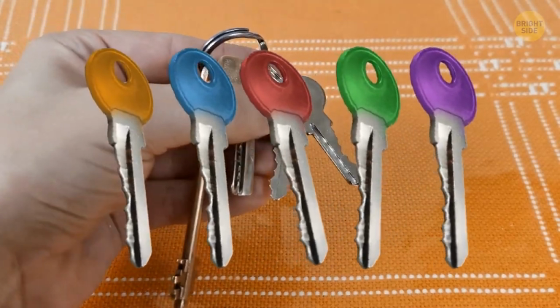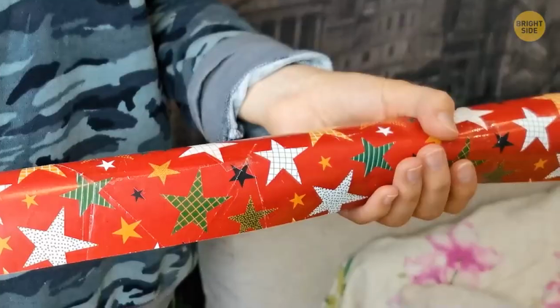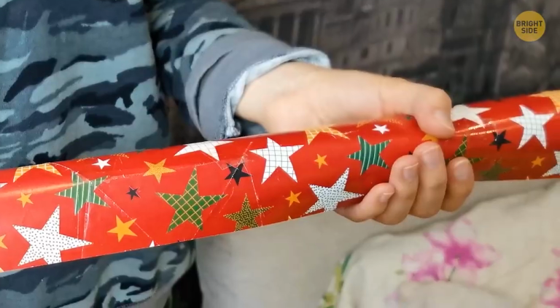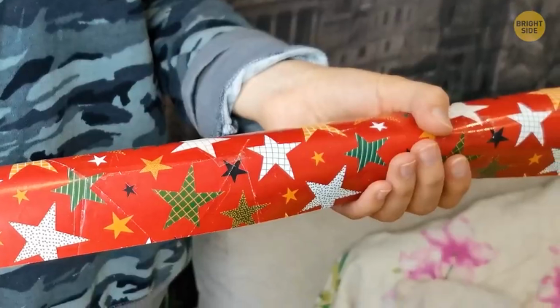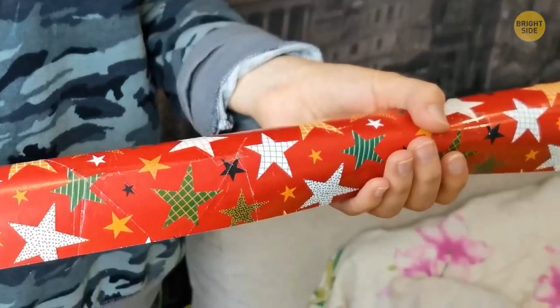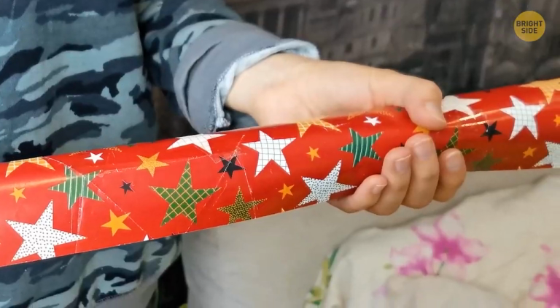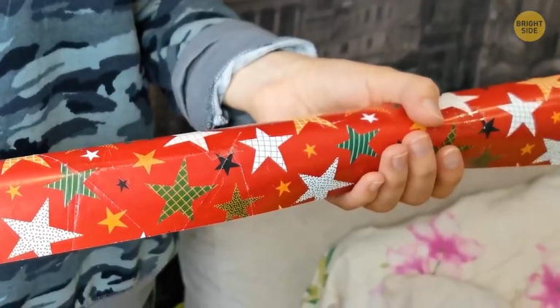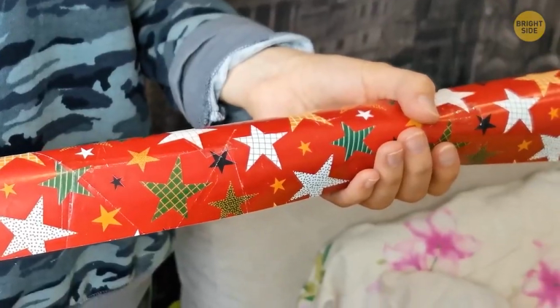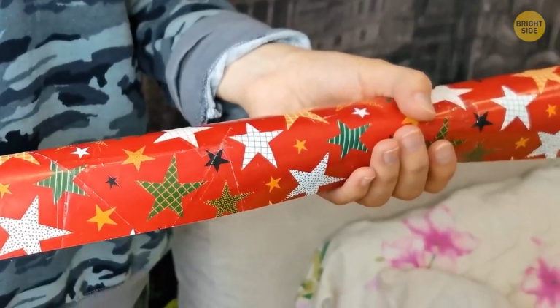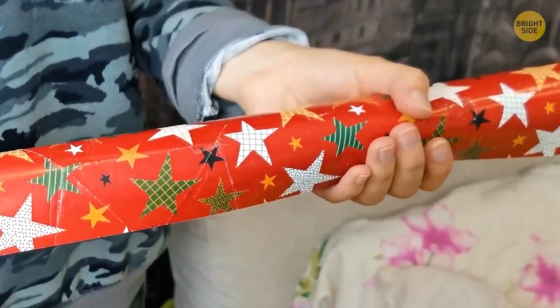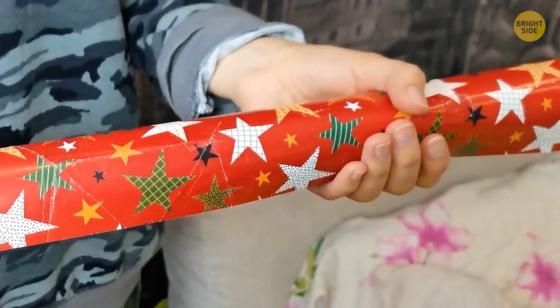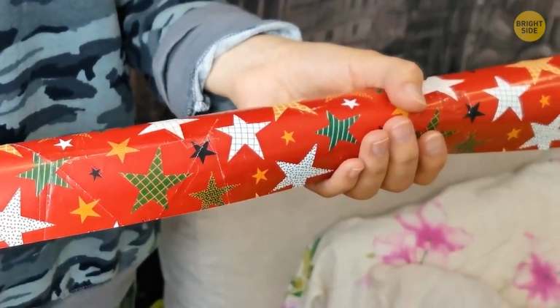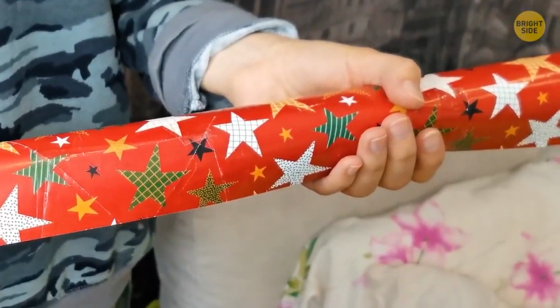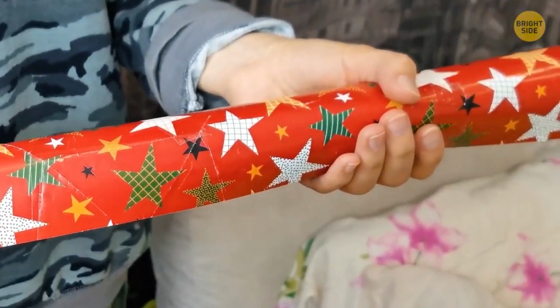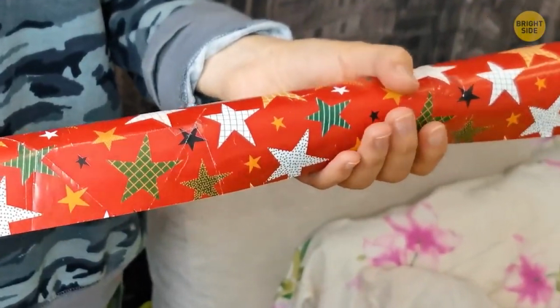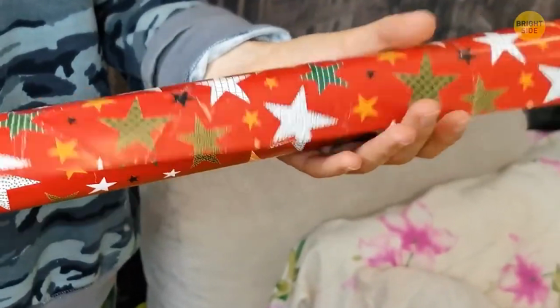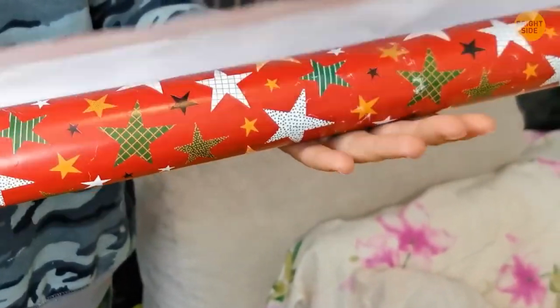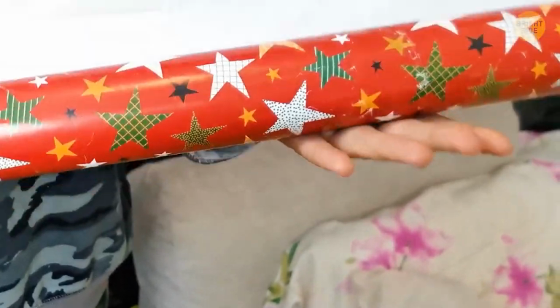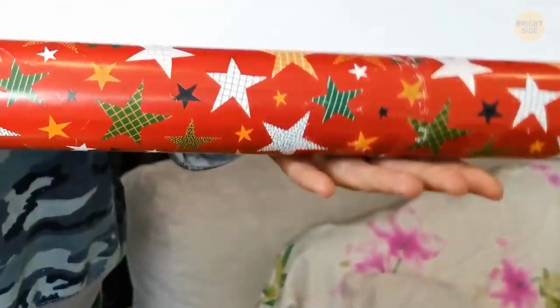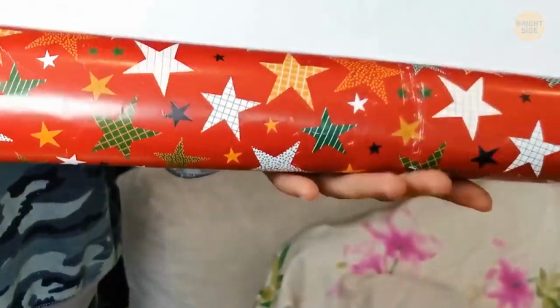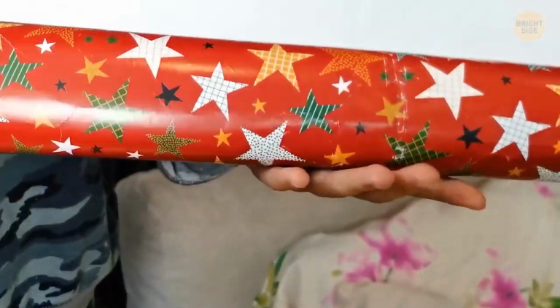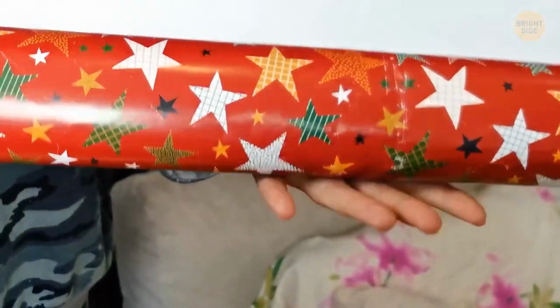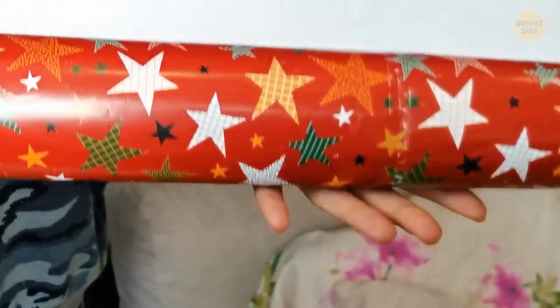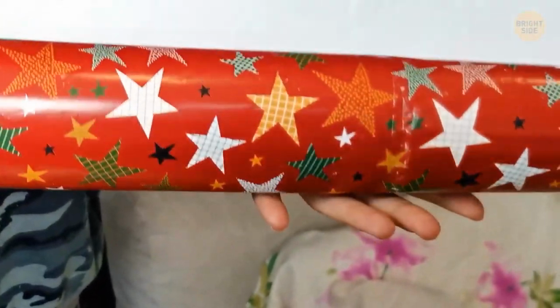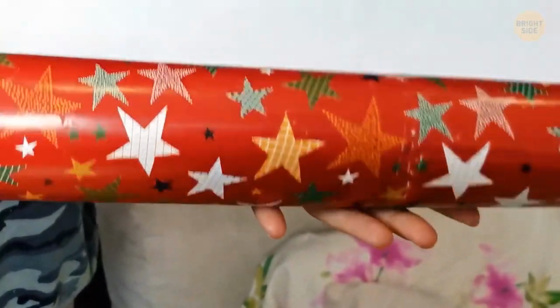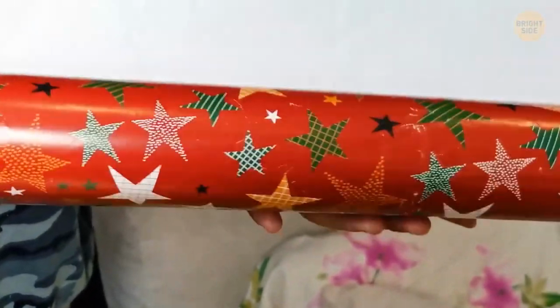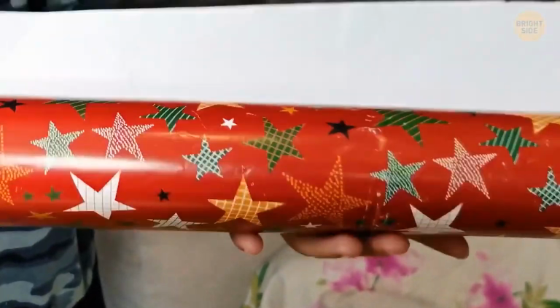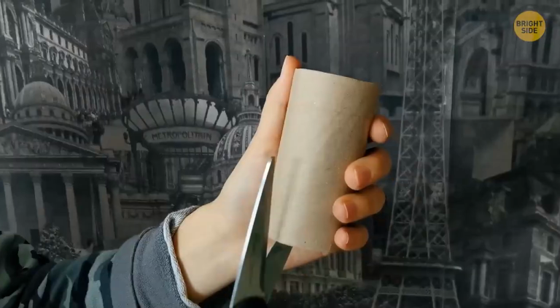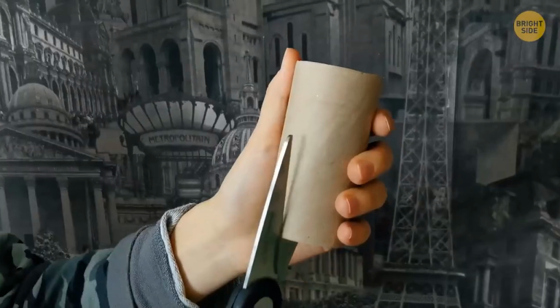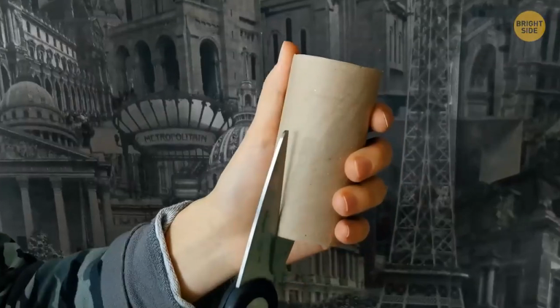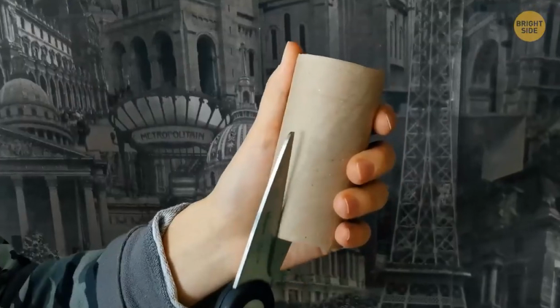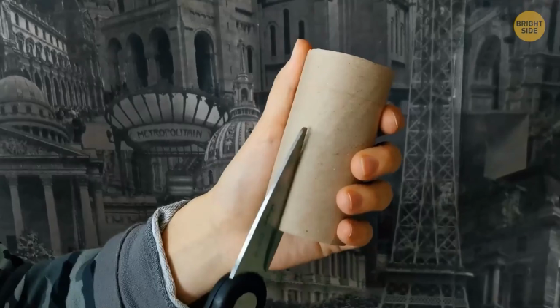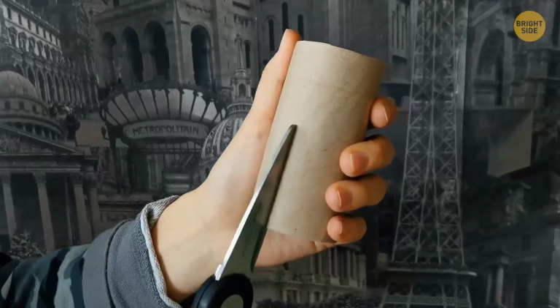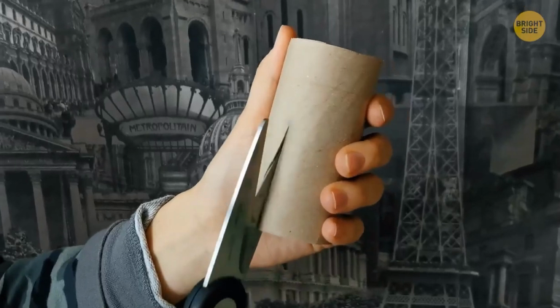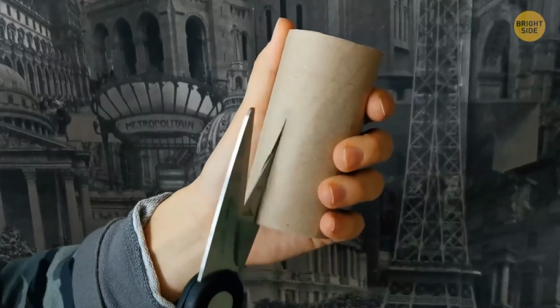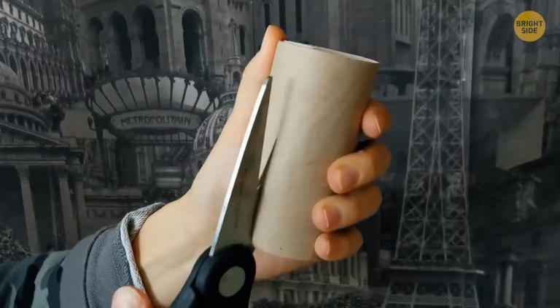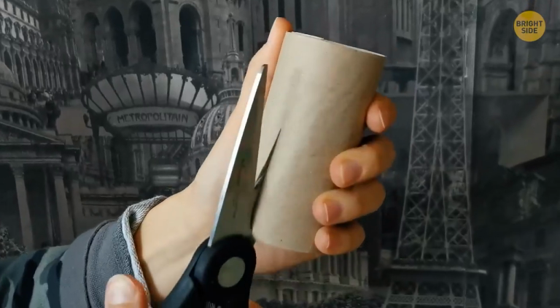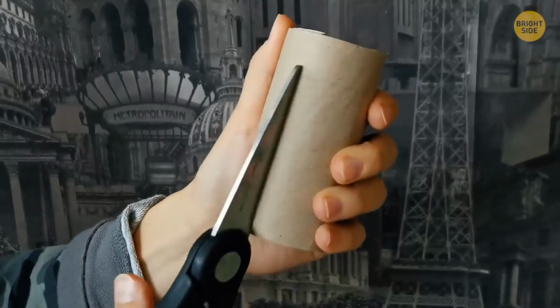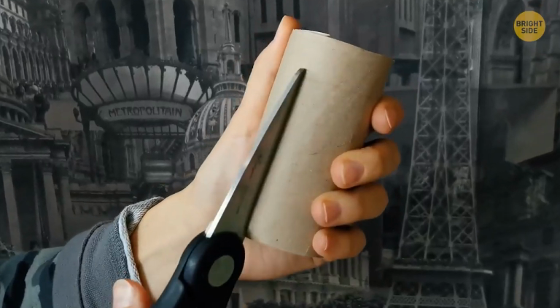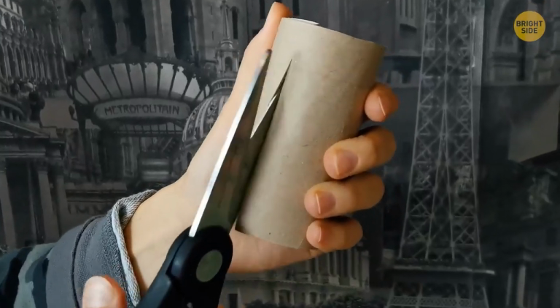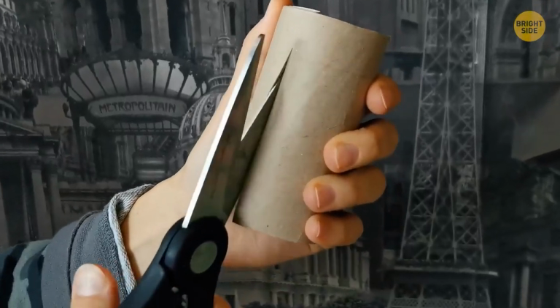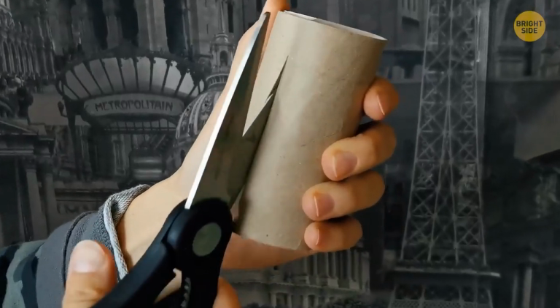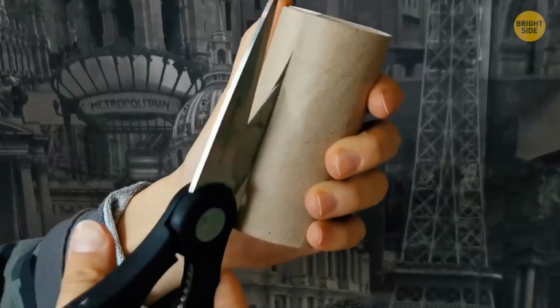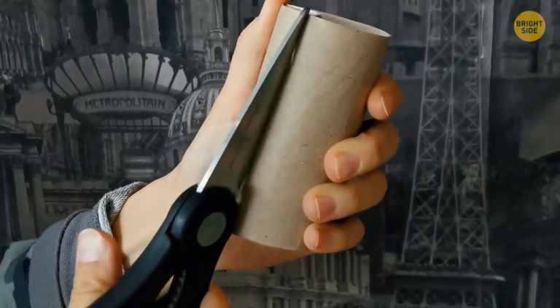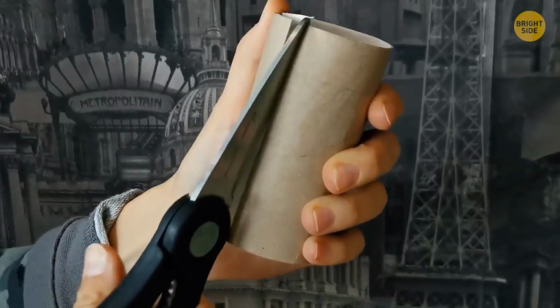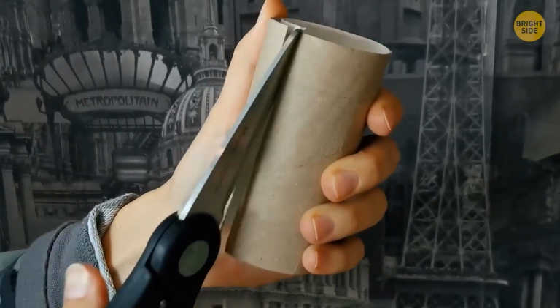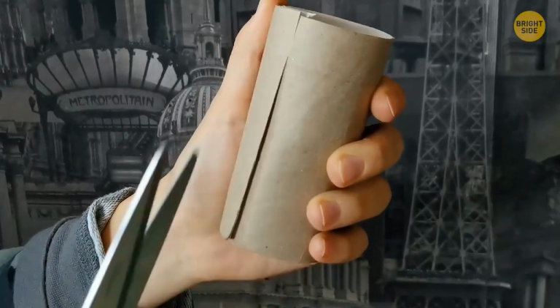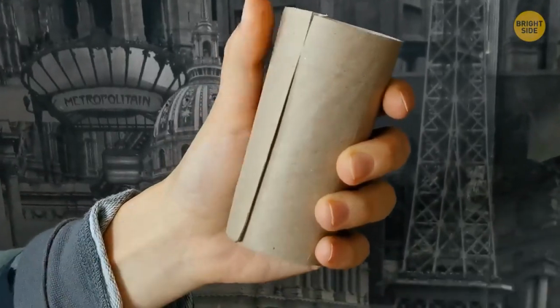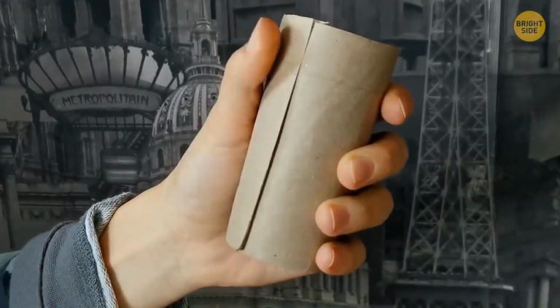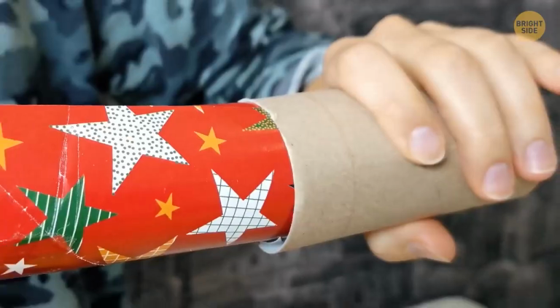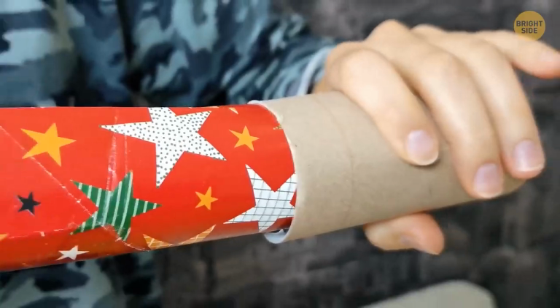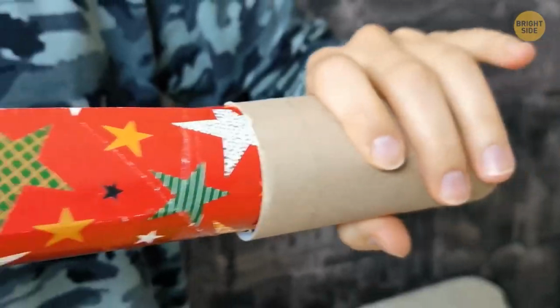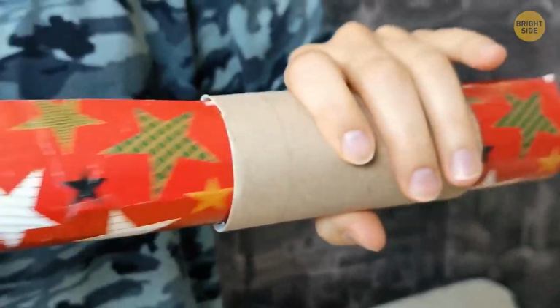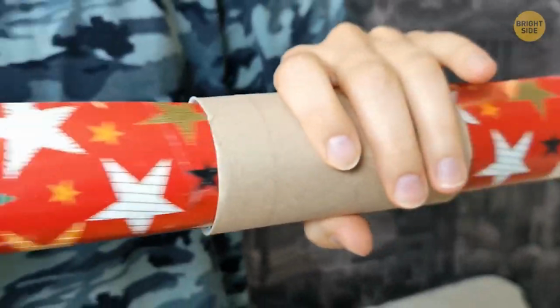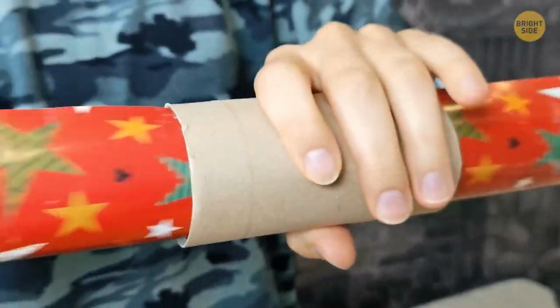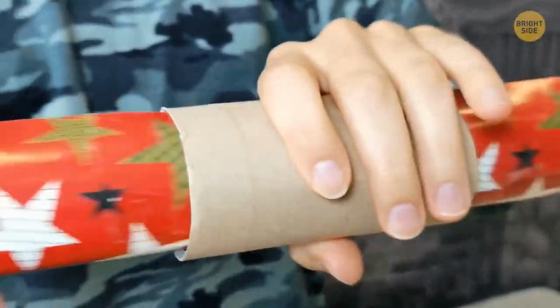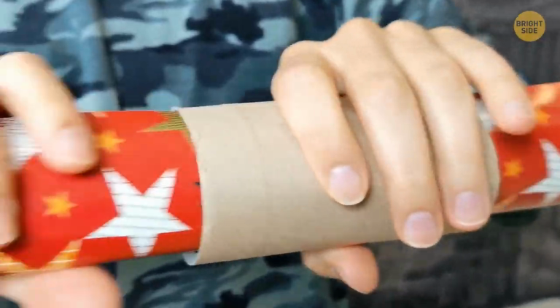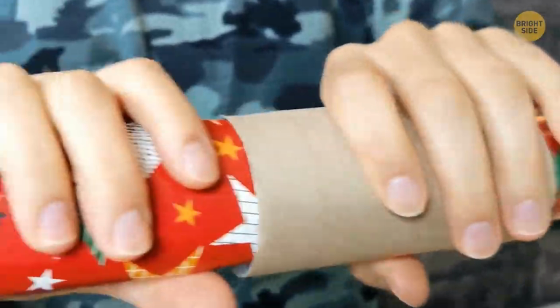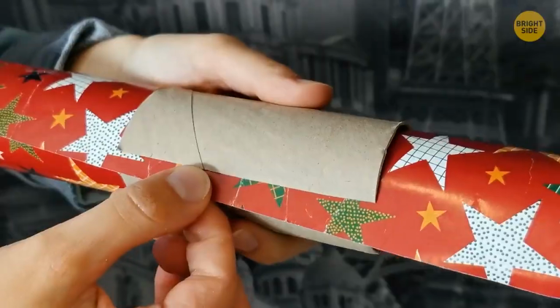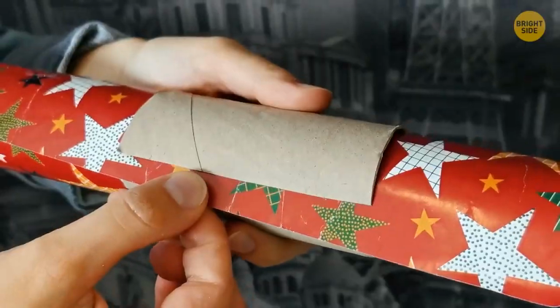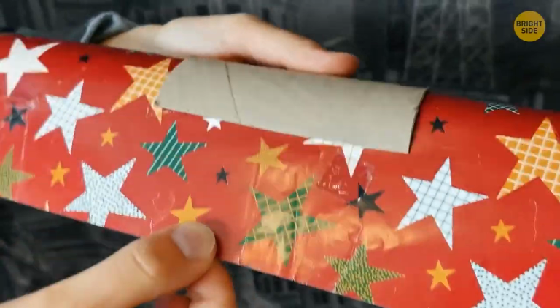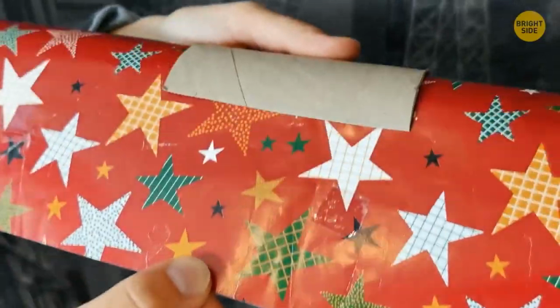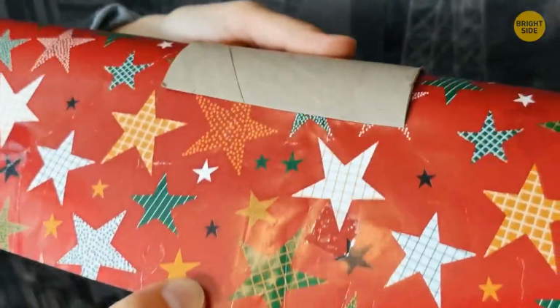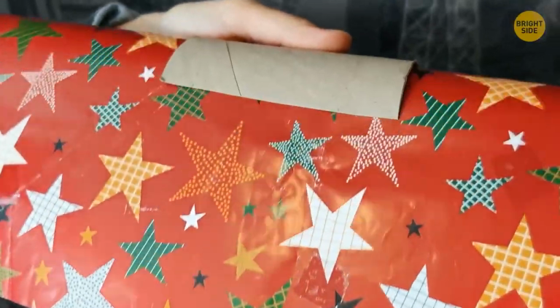To stop your wrapping paper from unrolling, you can cut open an old toilet paper roll and use it as a cuff to hold it in place.